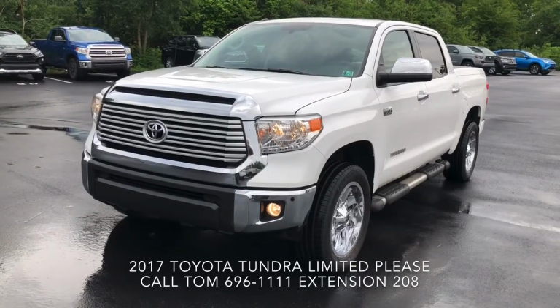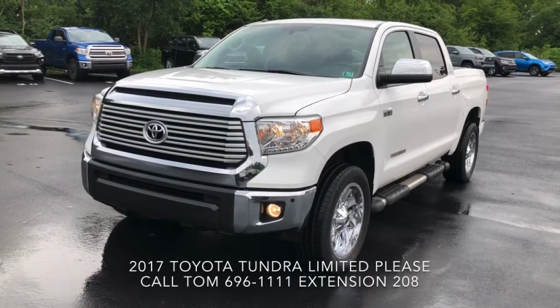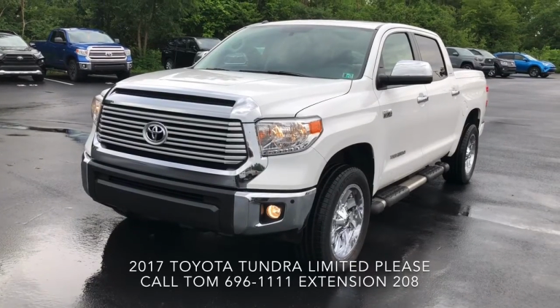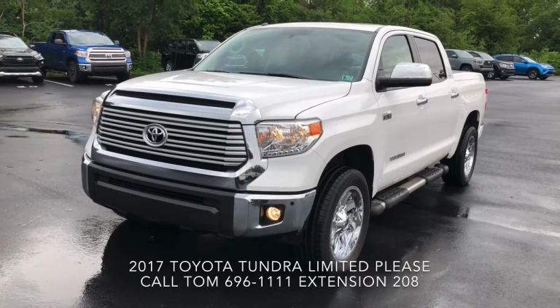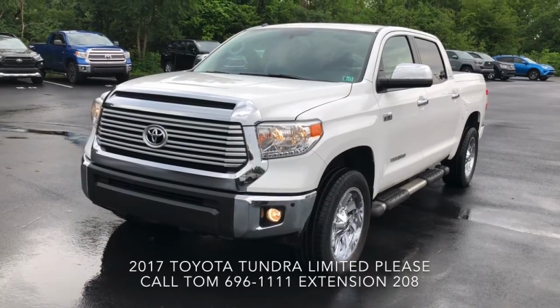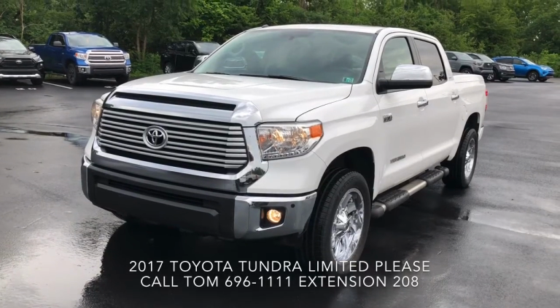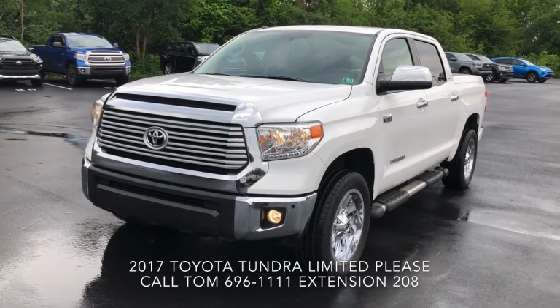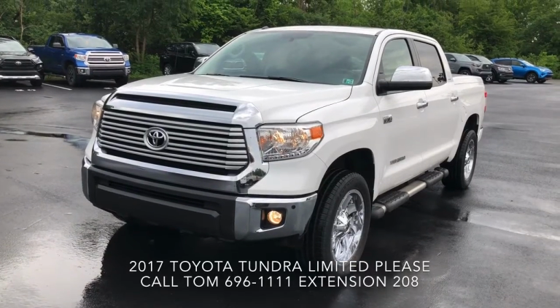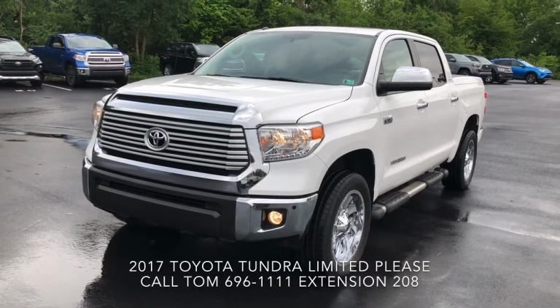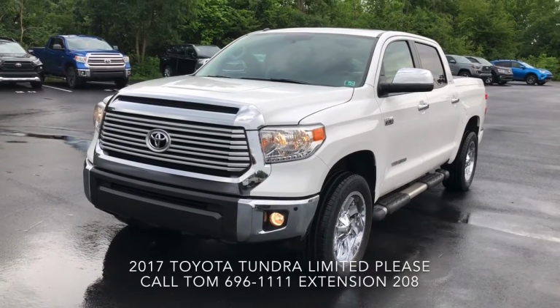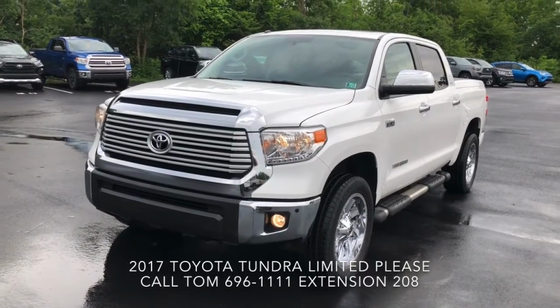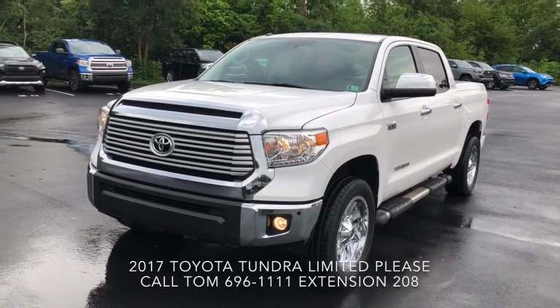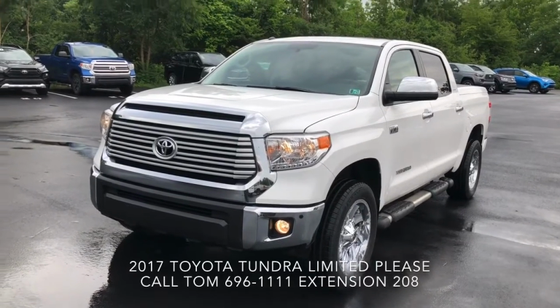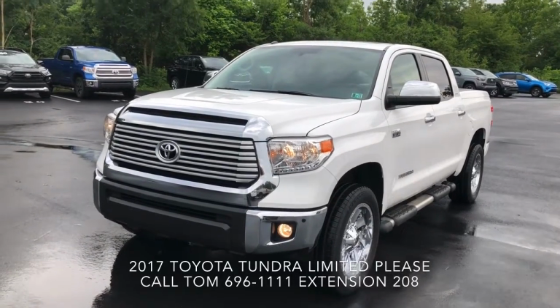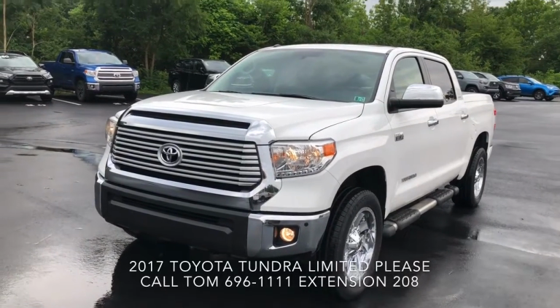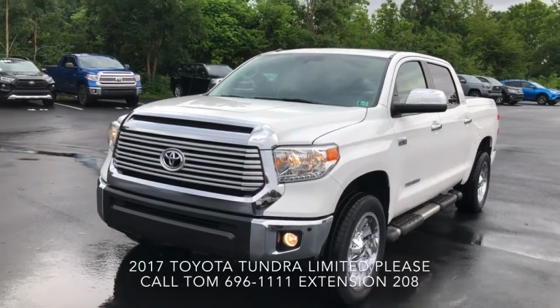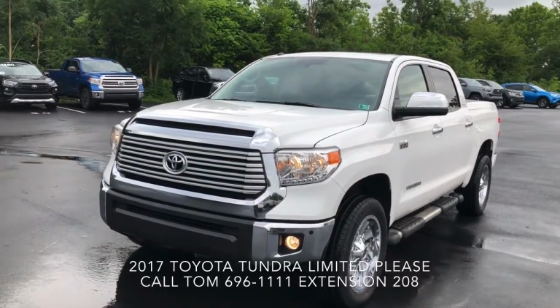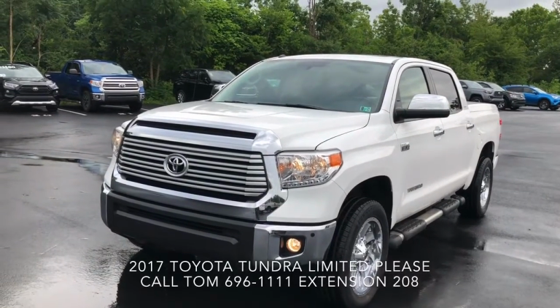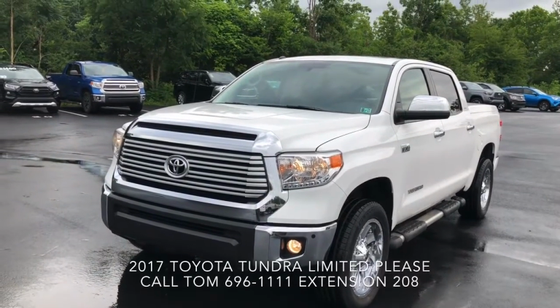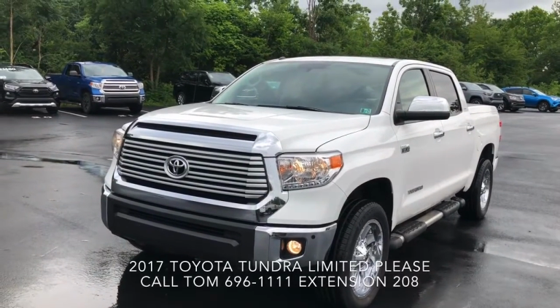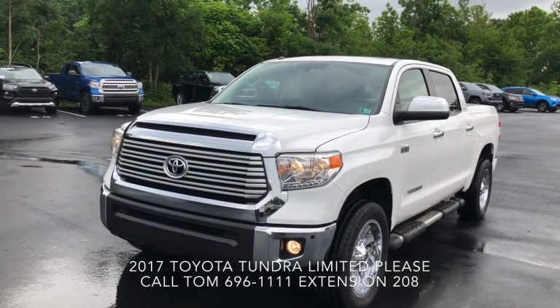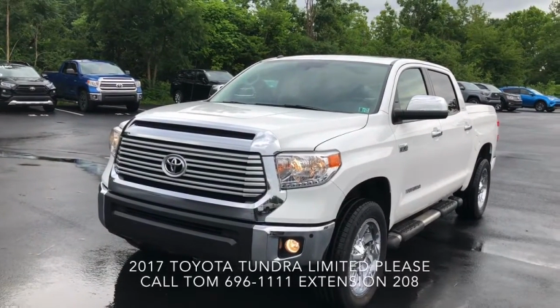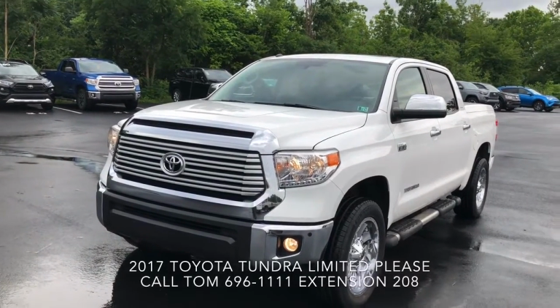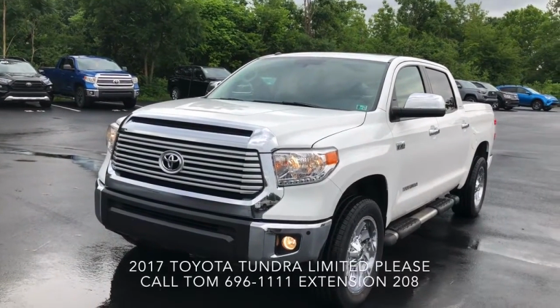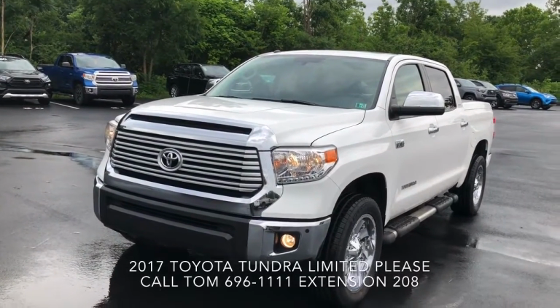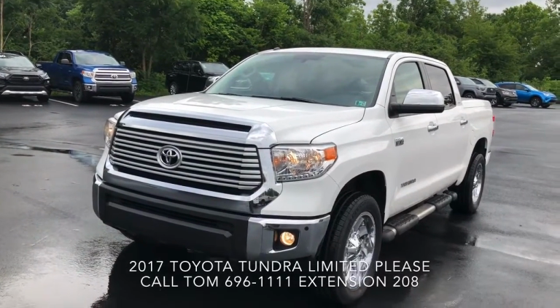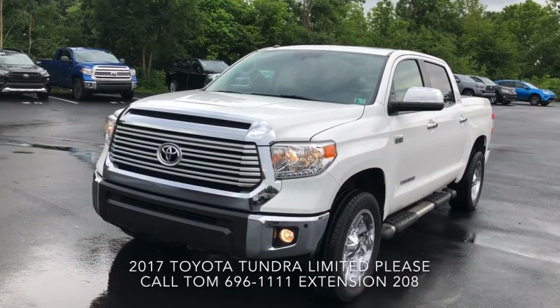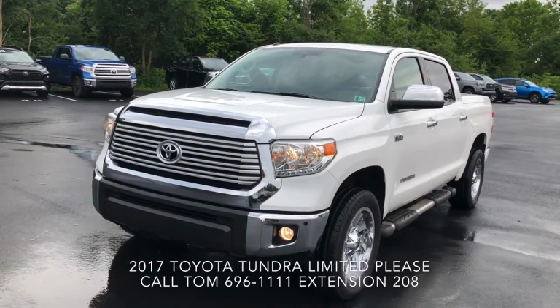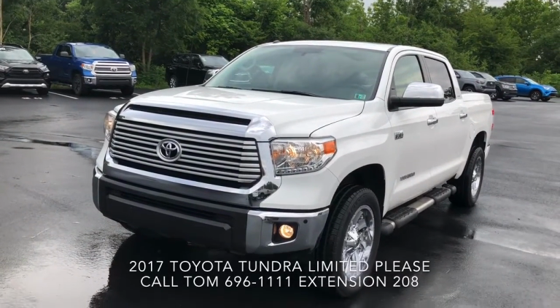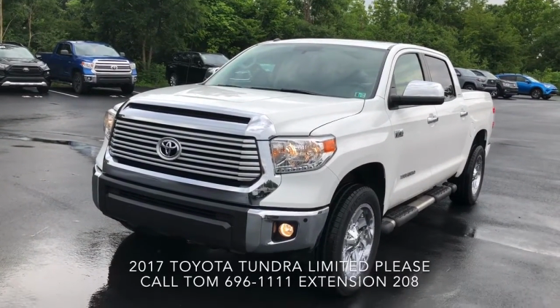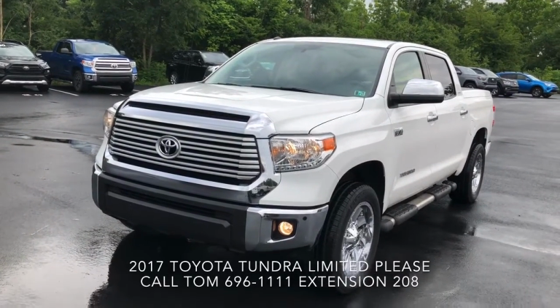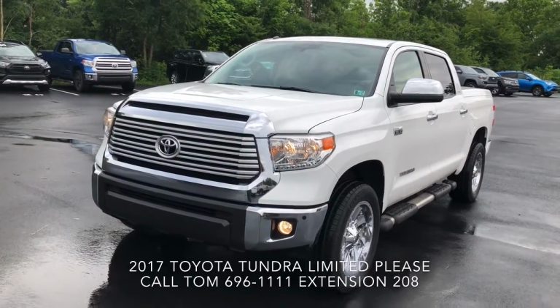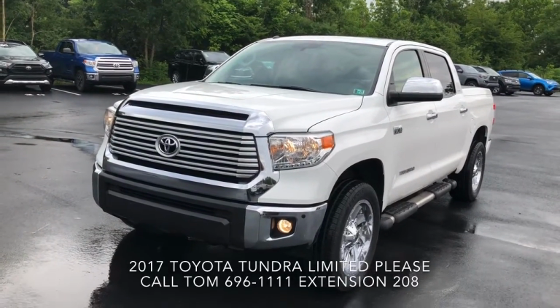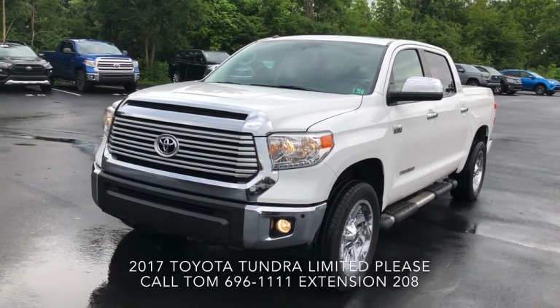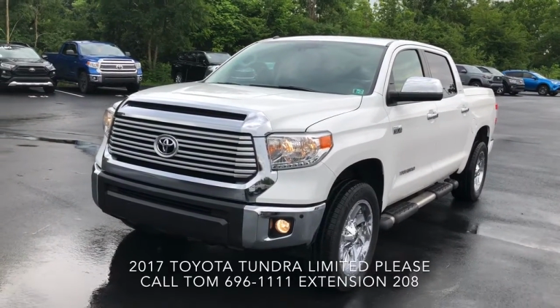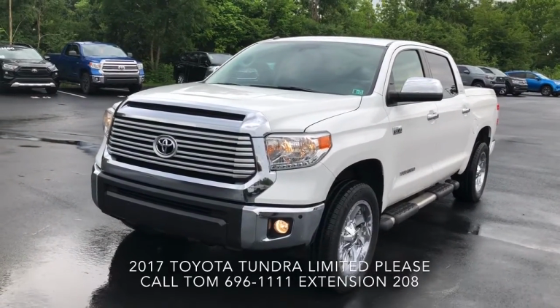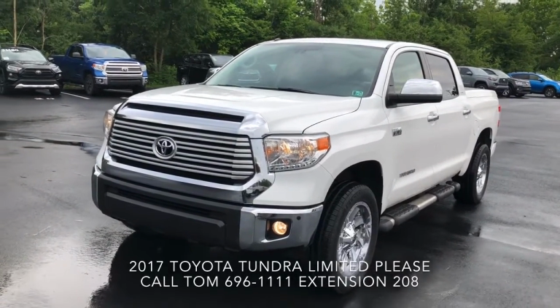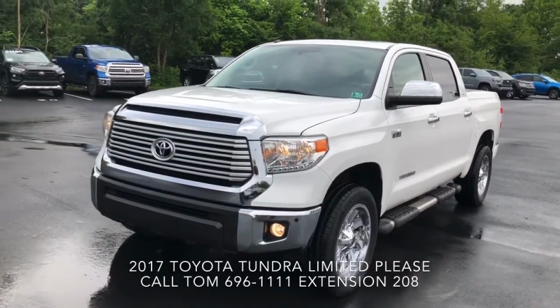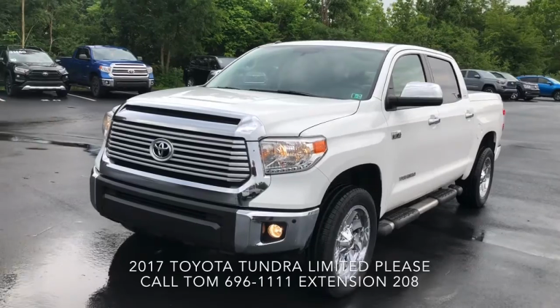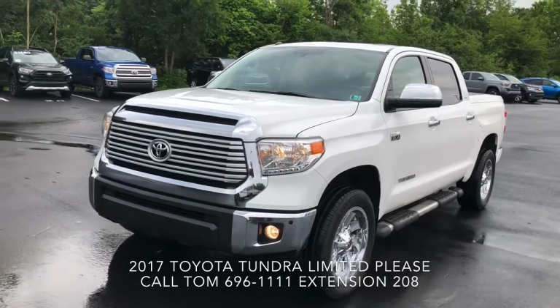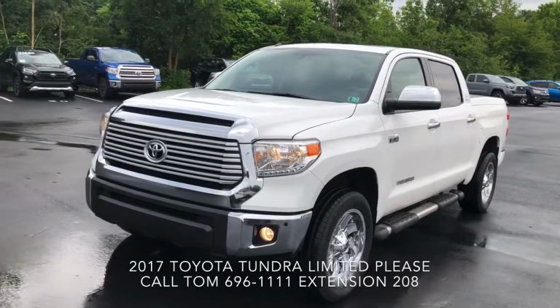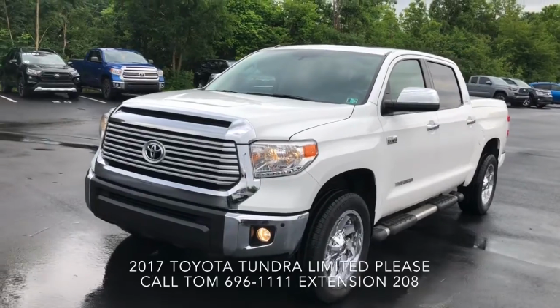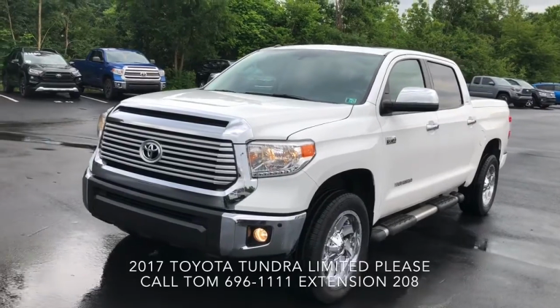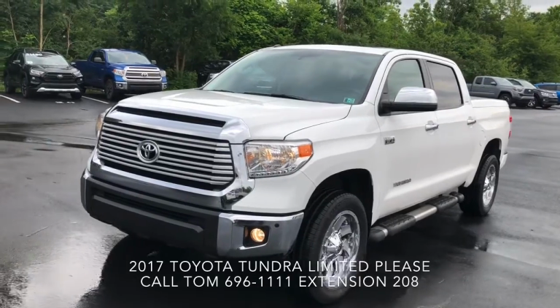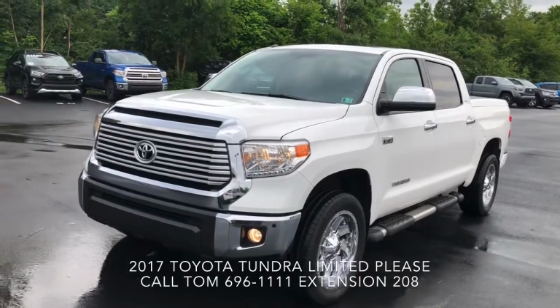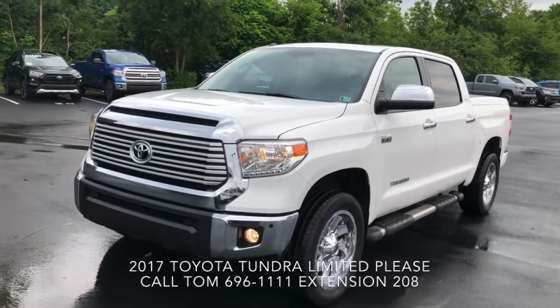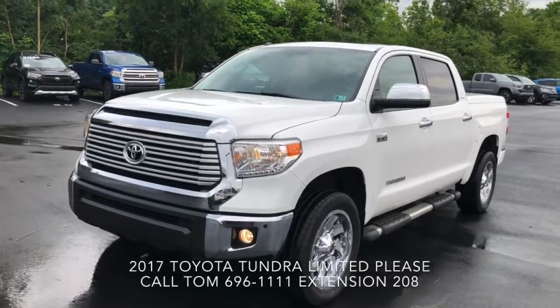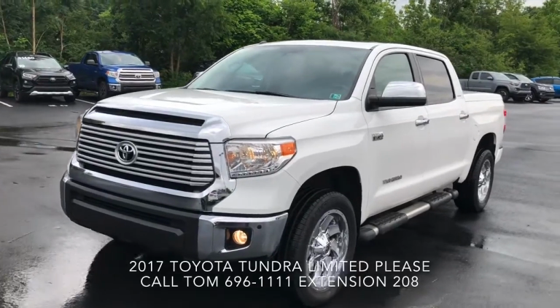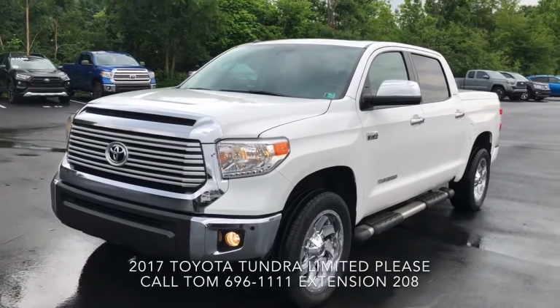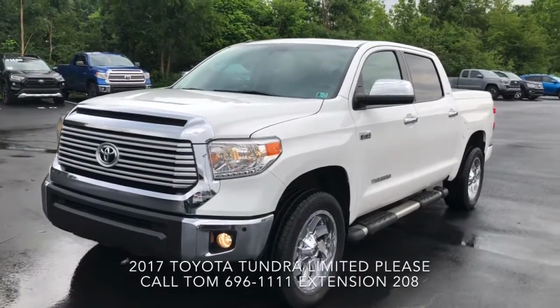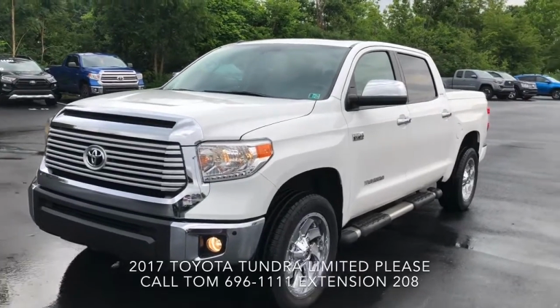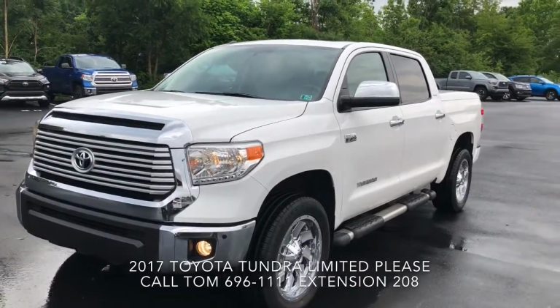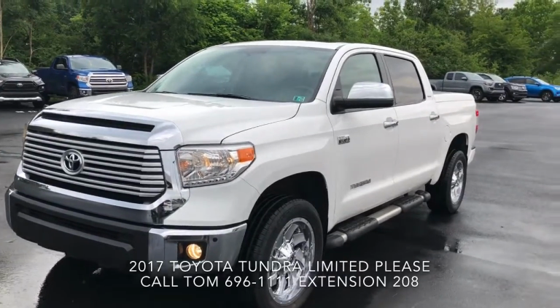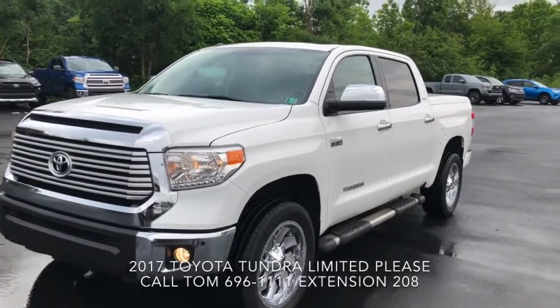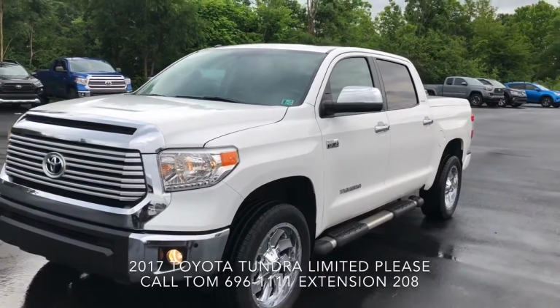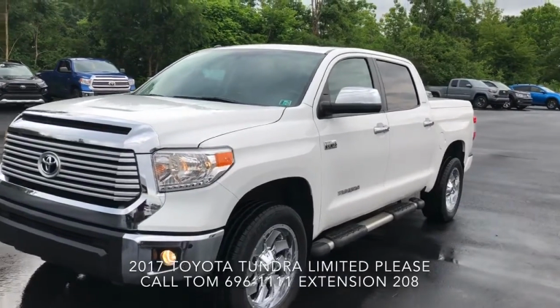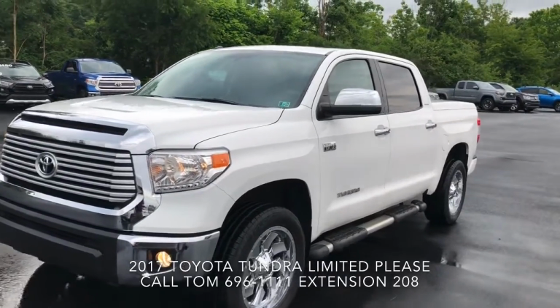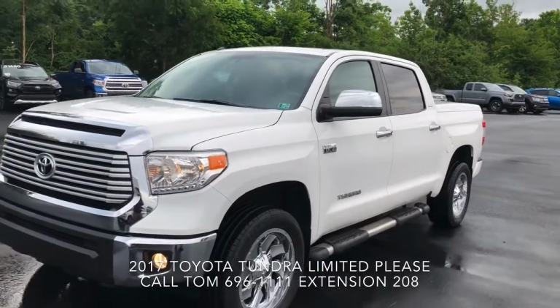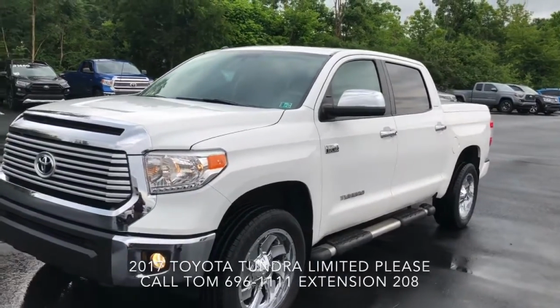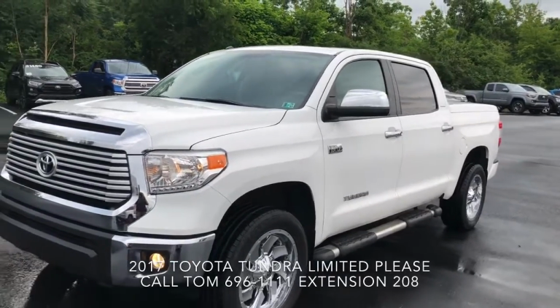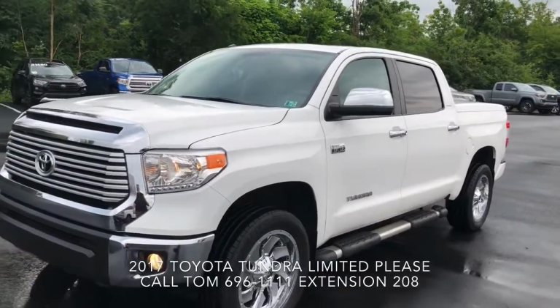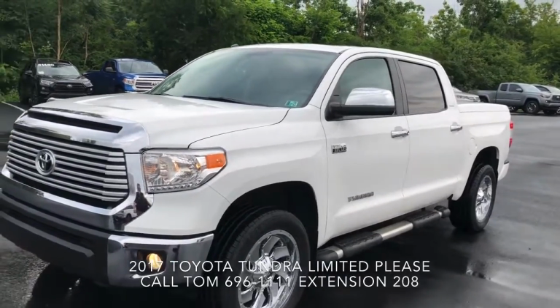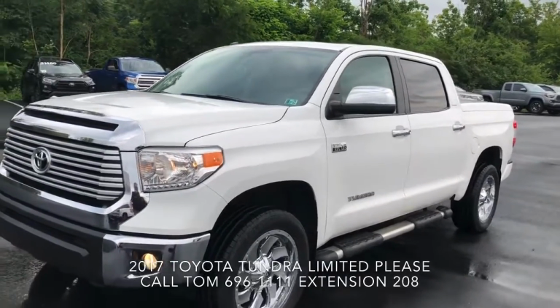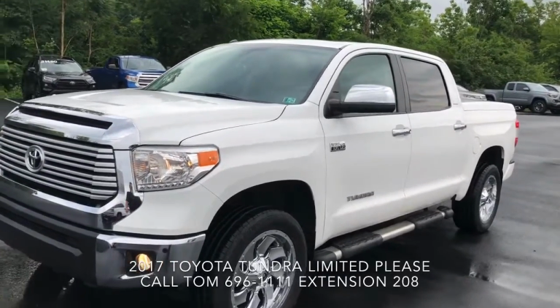Hi, this is Tom at Fury. I just wanted to send you a video of the beautiful Tundra Limited we have.